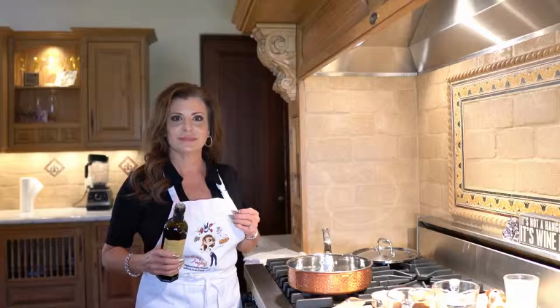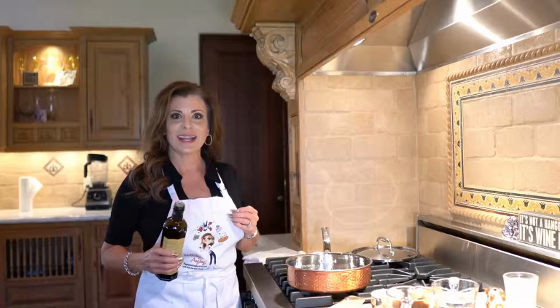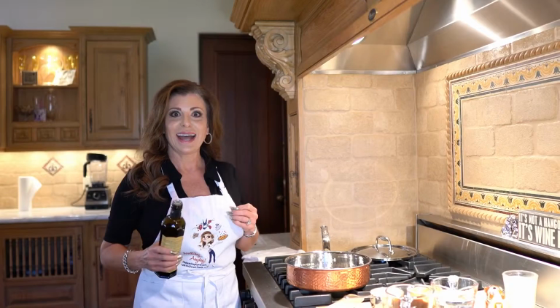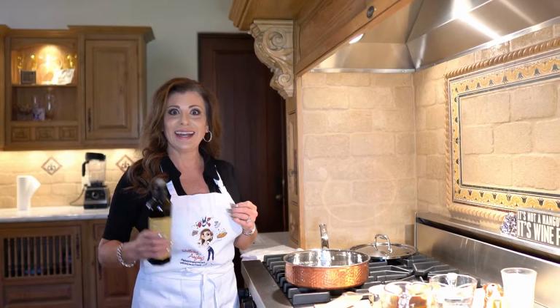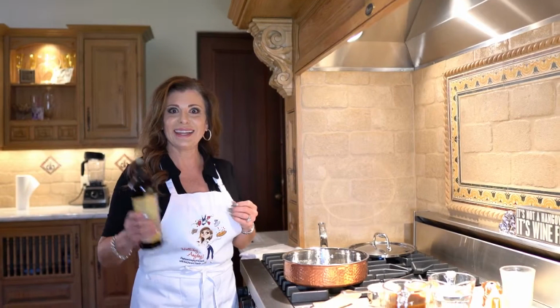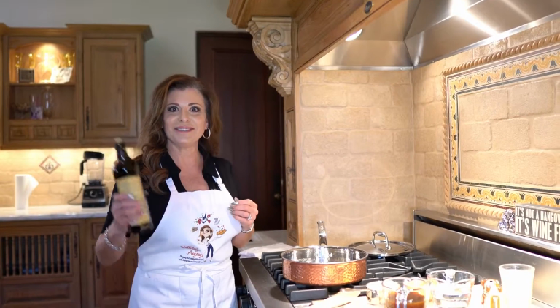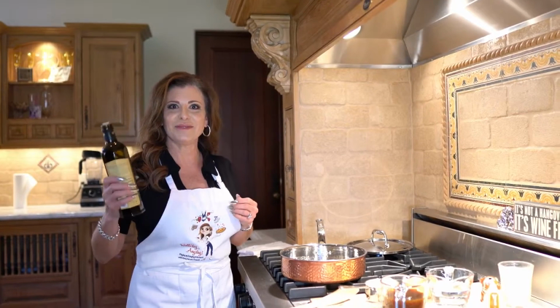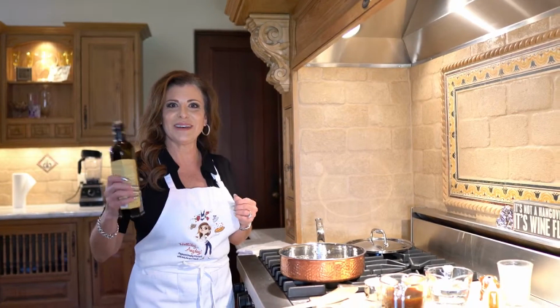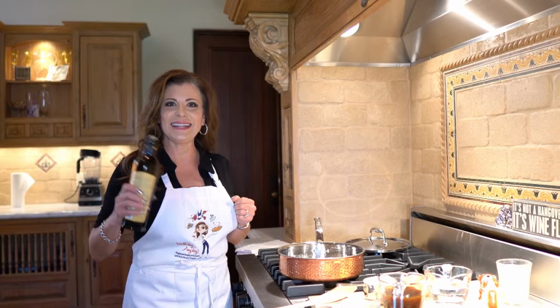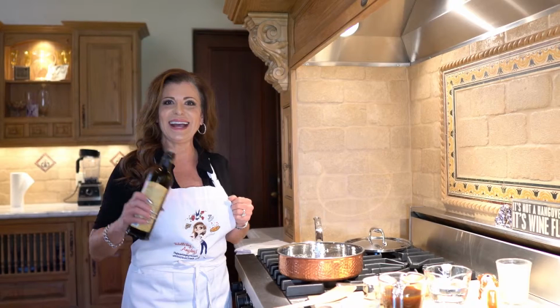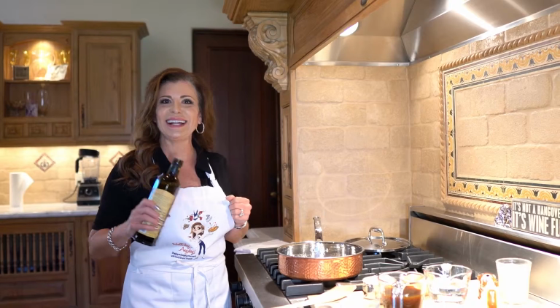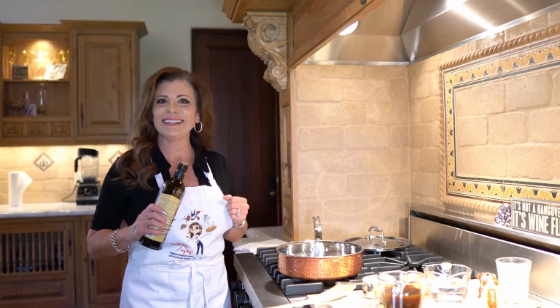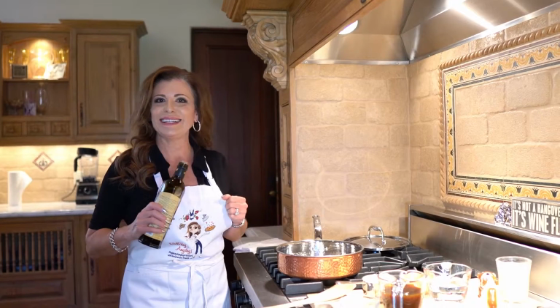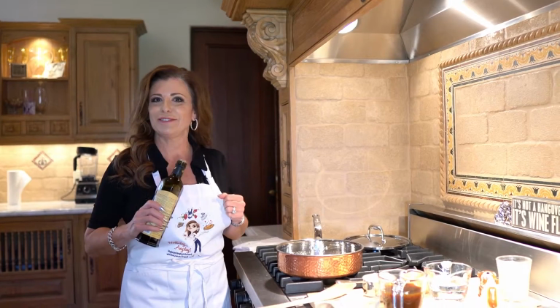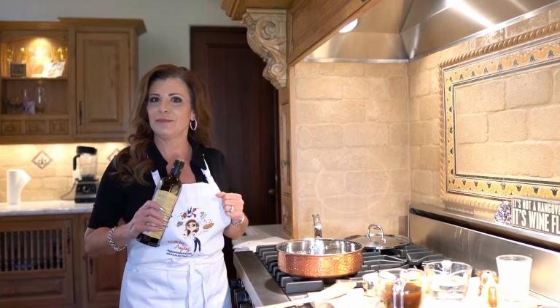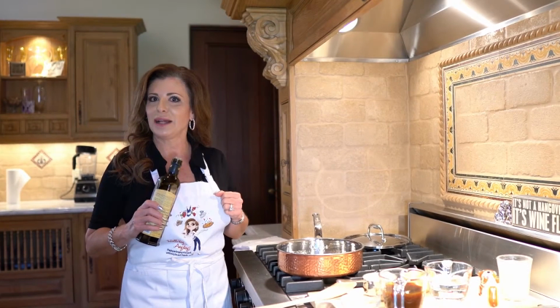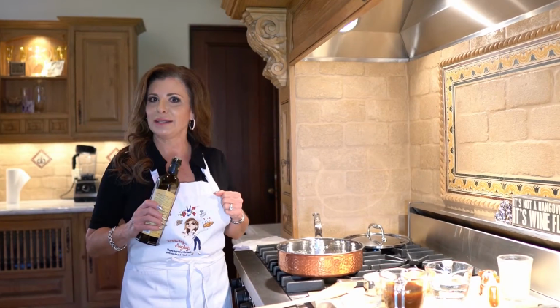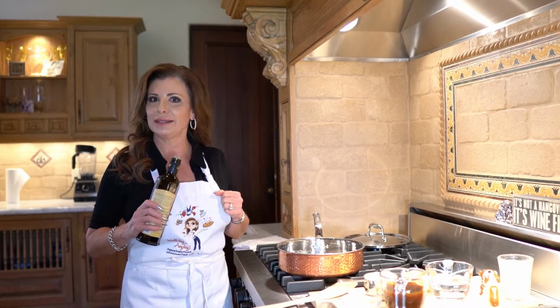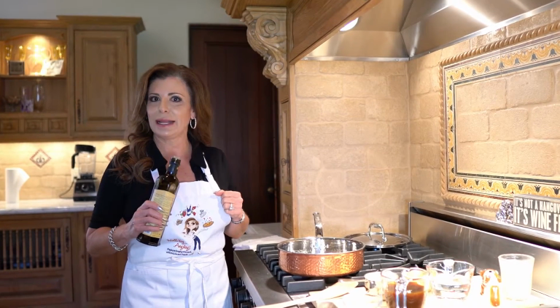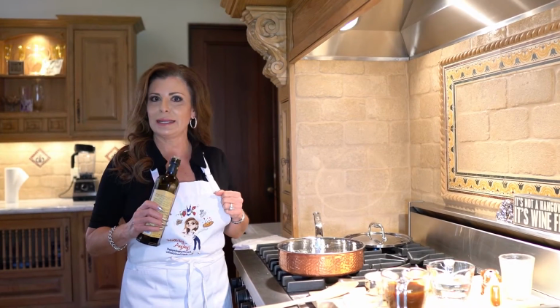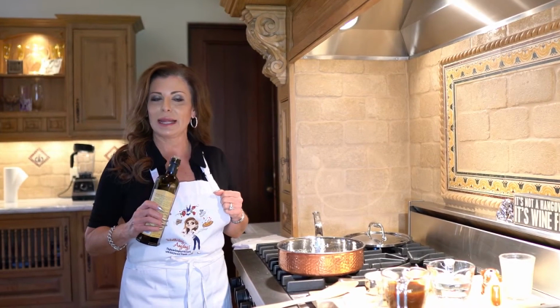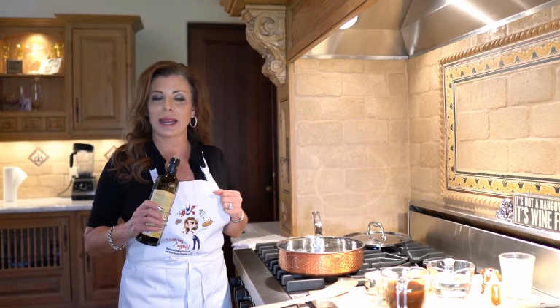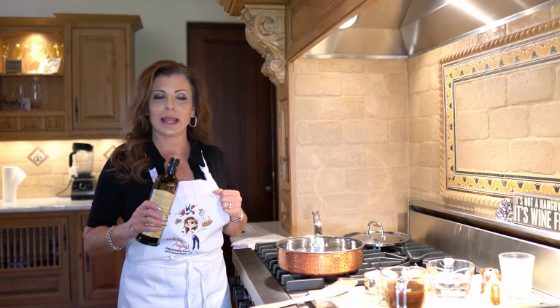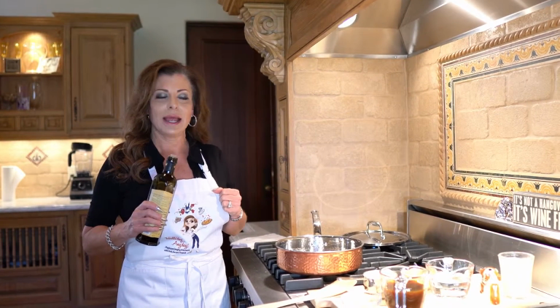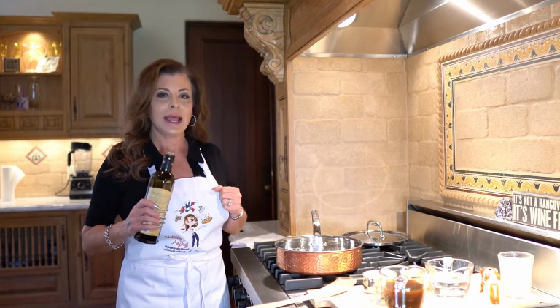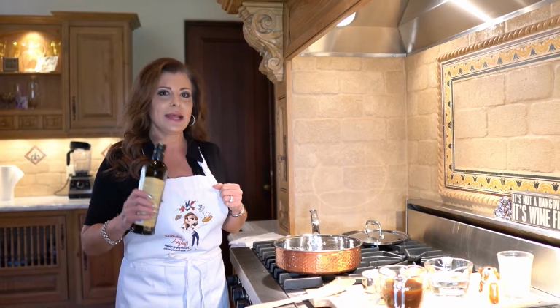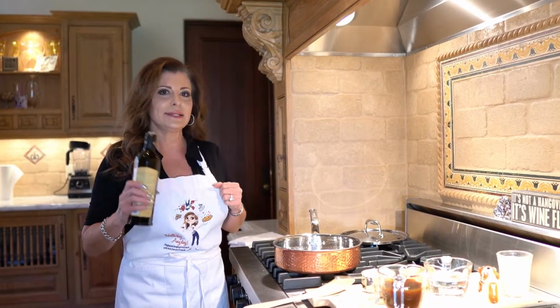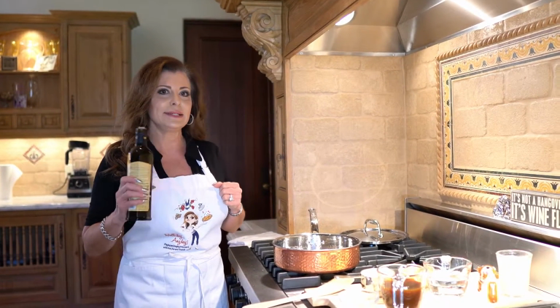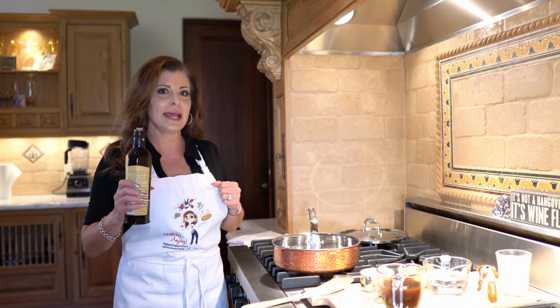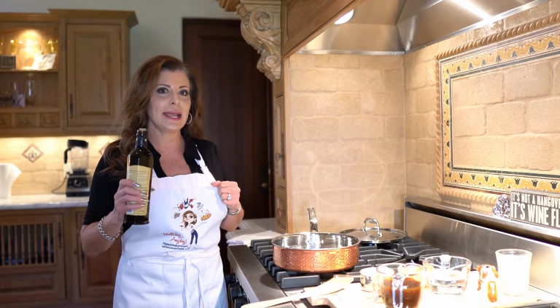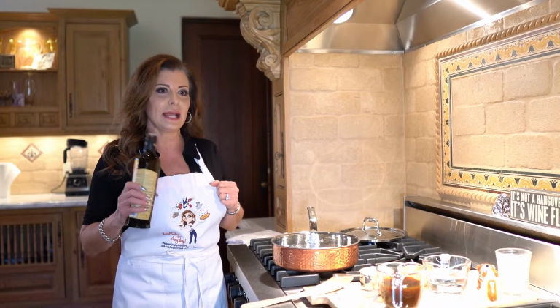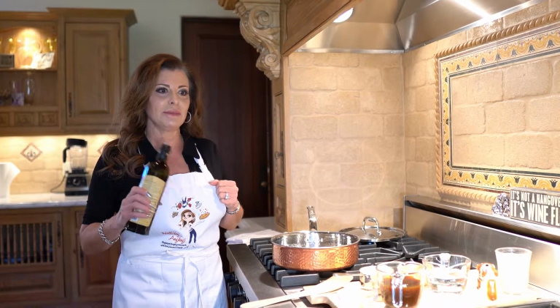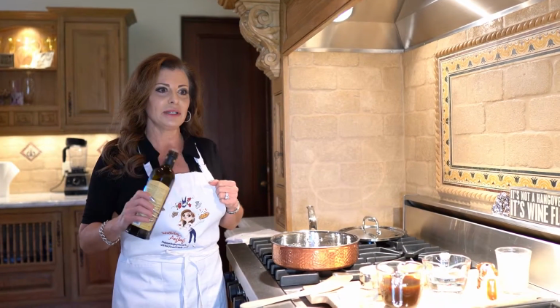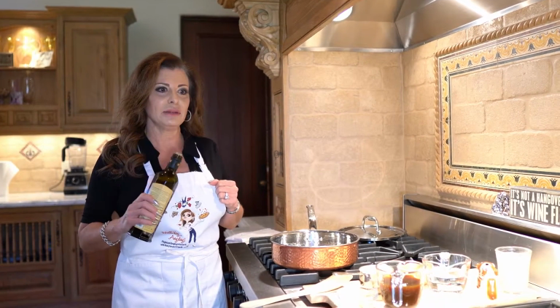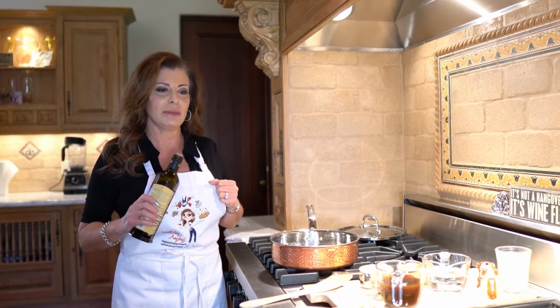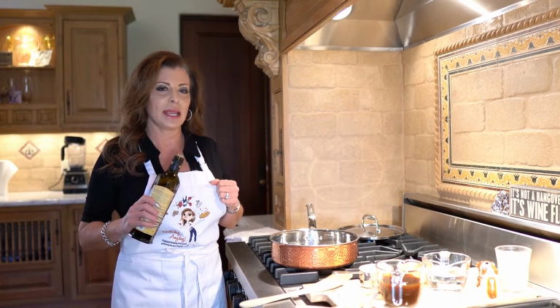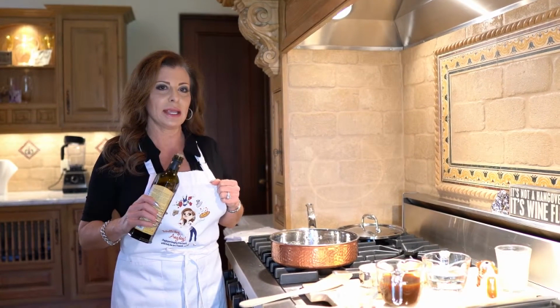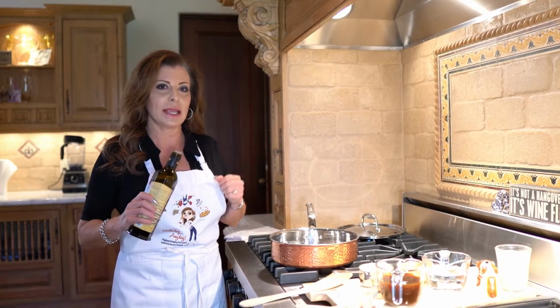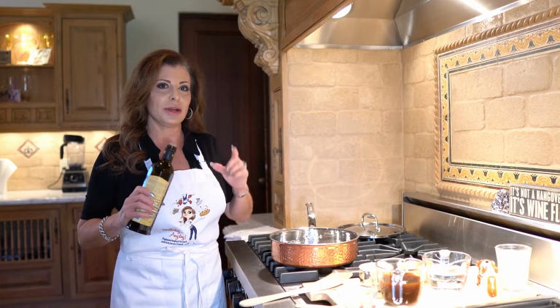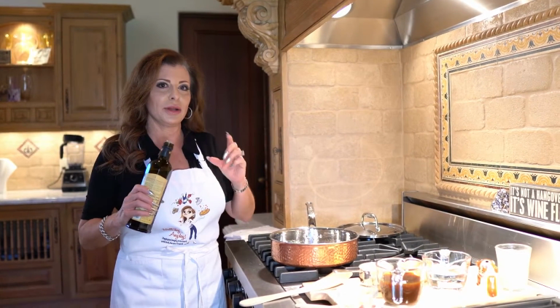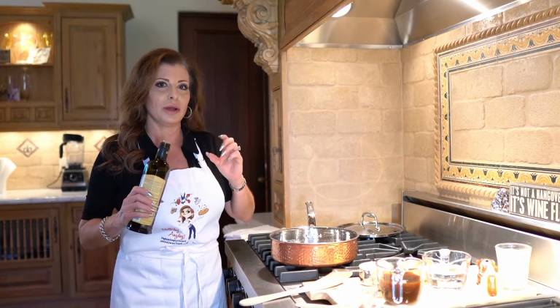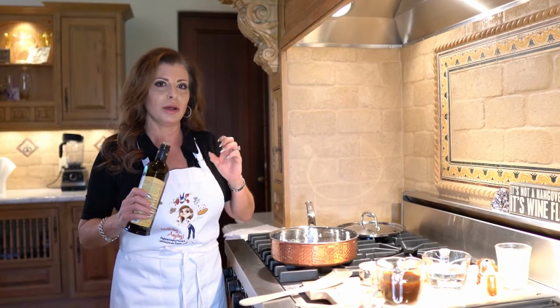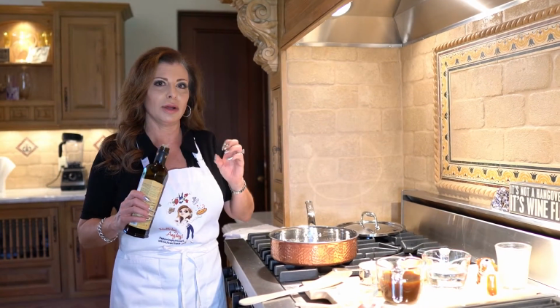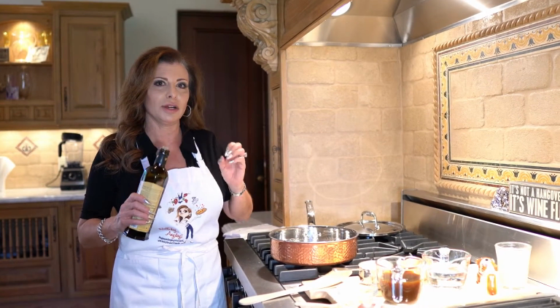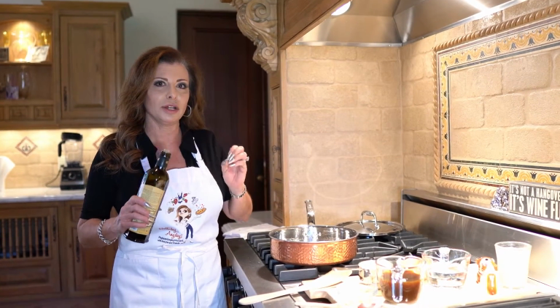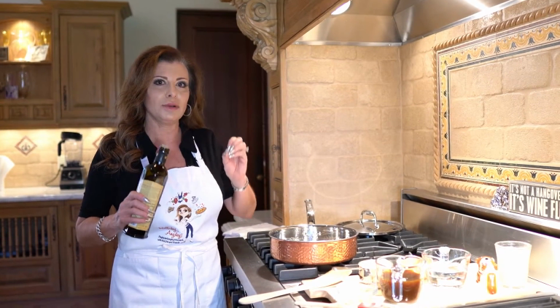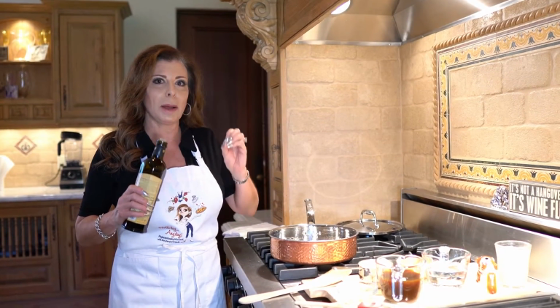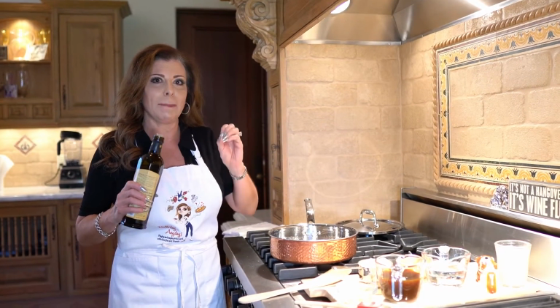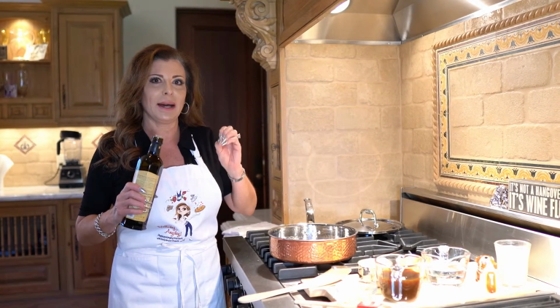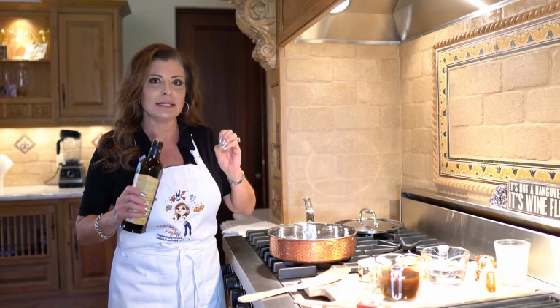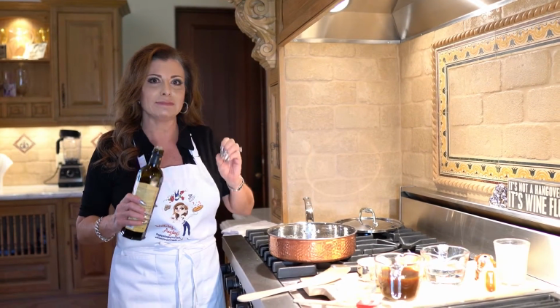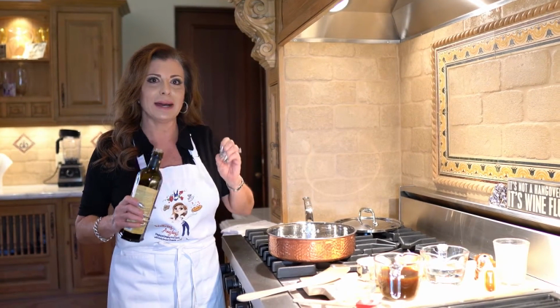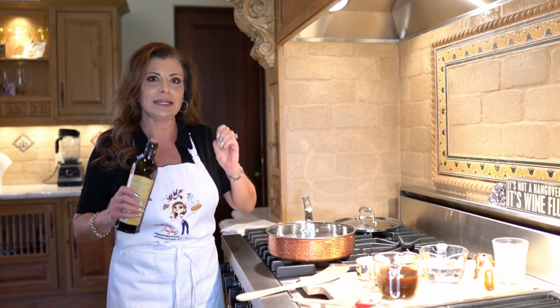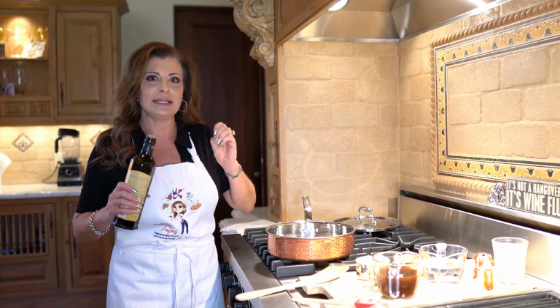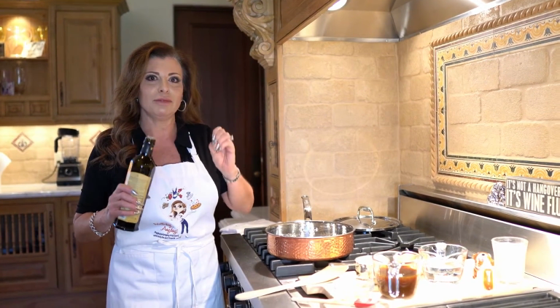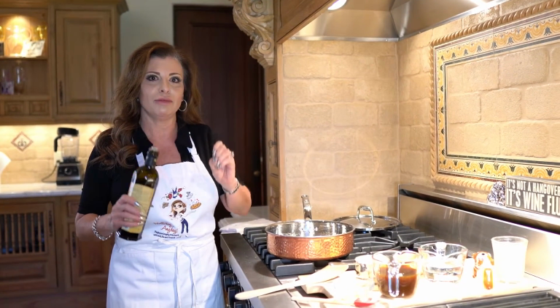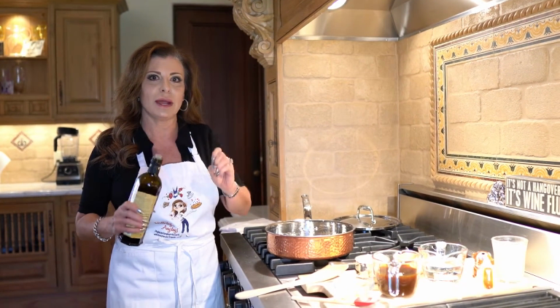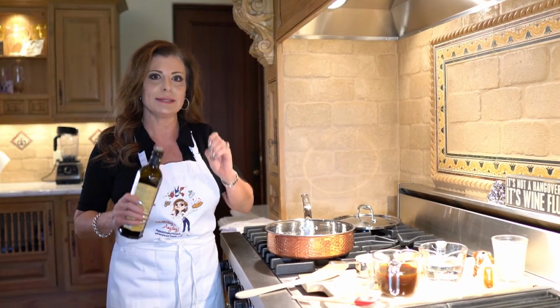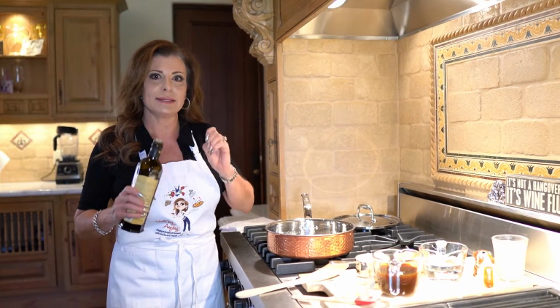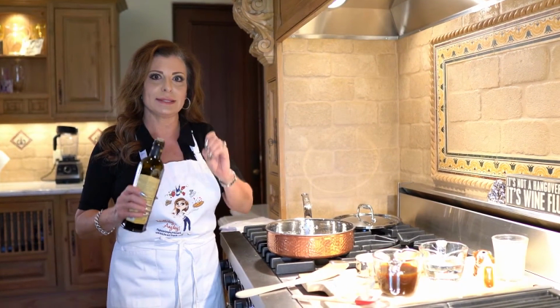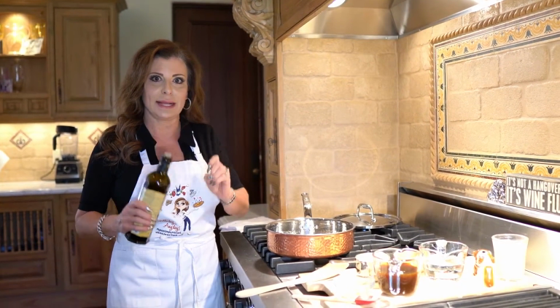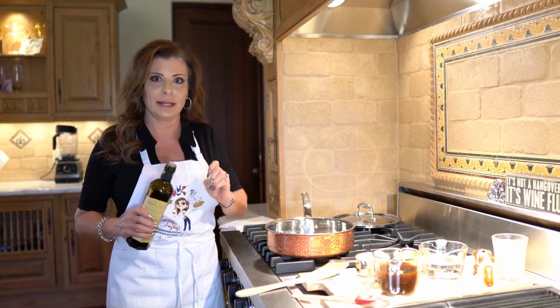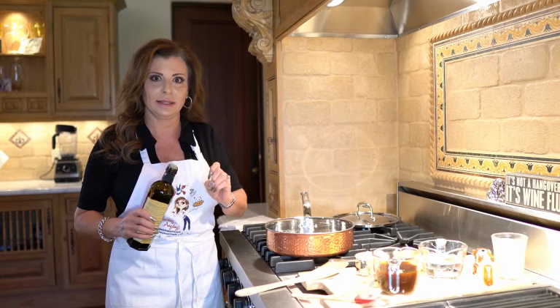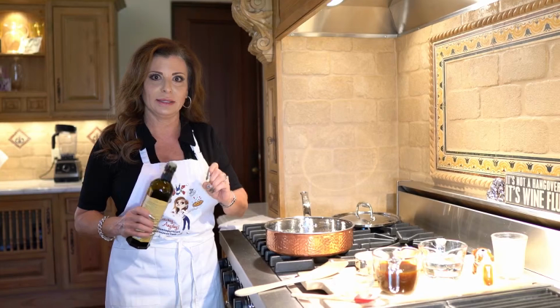Hi everybody, Holly here from Holiday Any Day, and today I'm going to make an Herb Basmati Rice Salad.